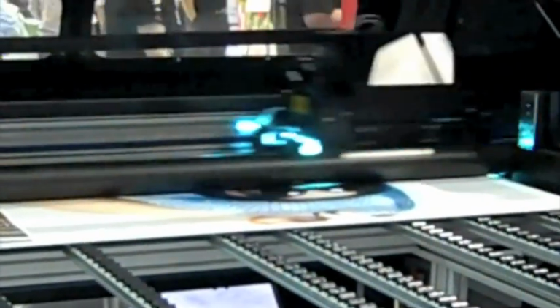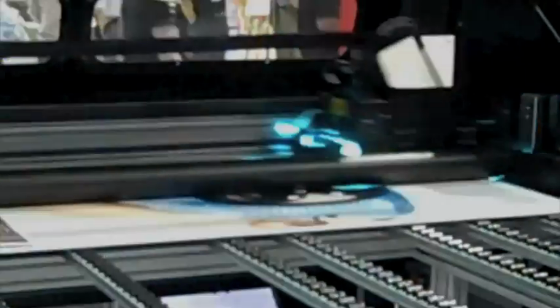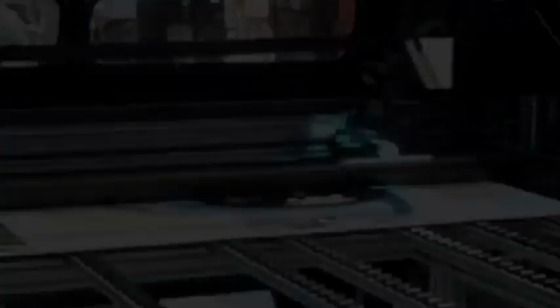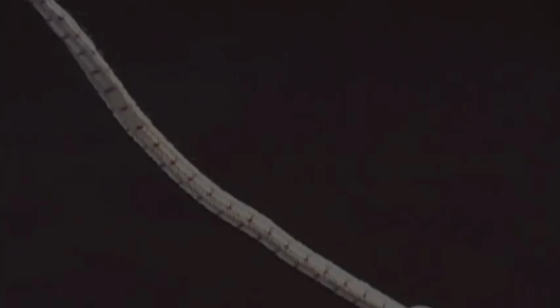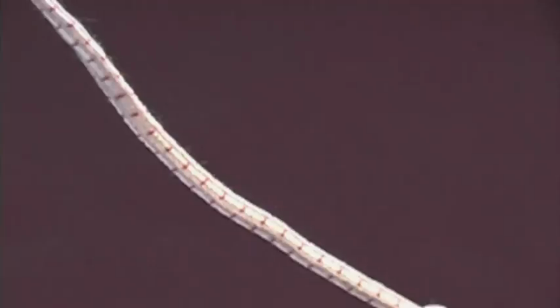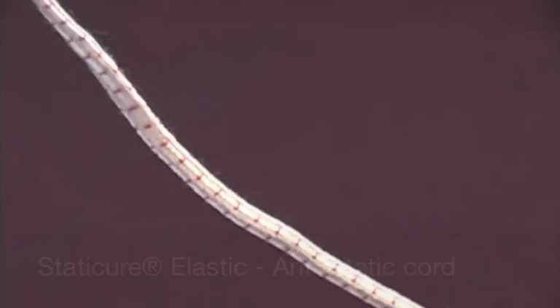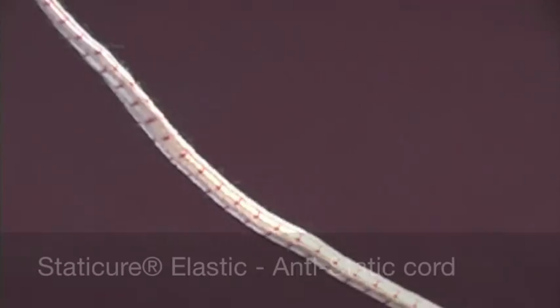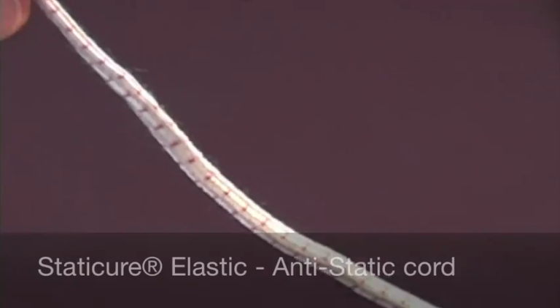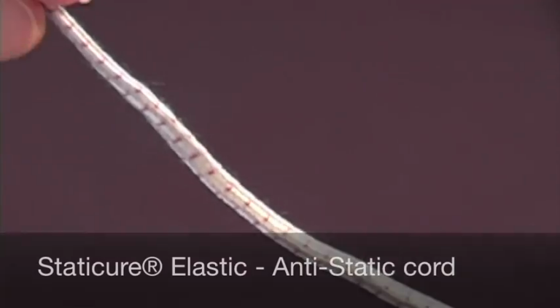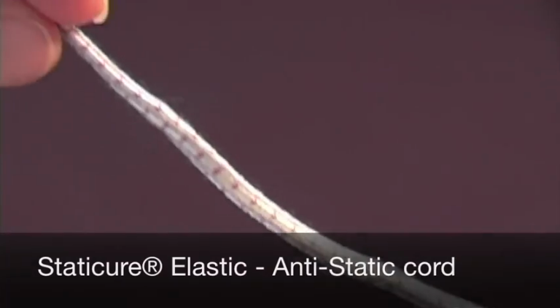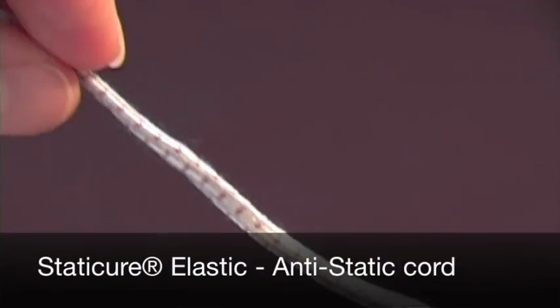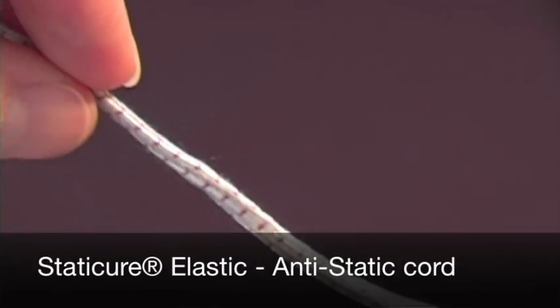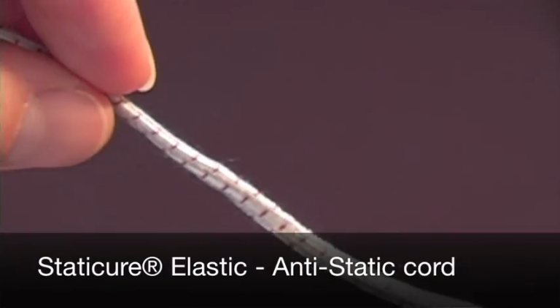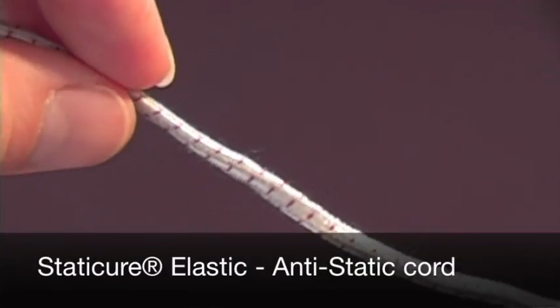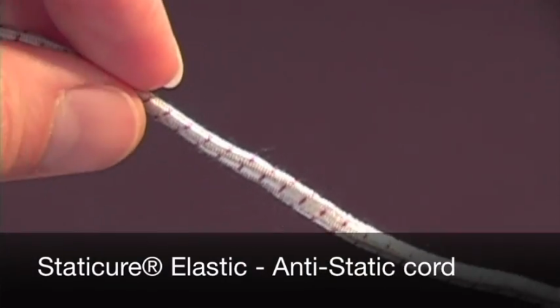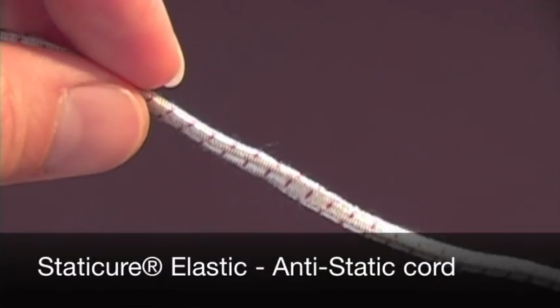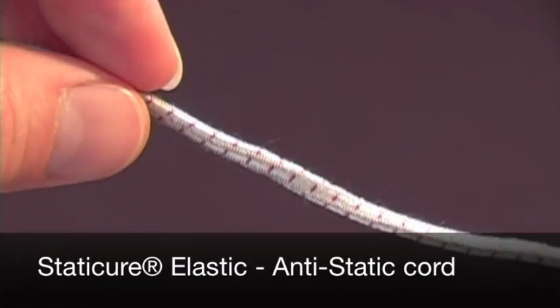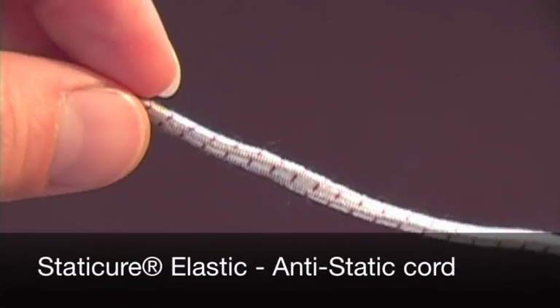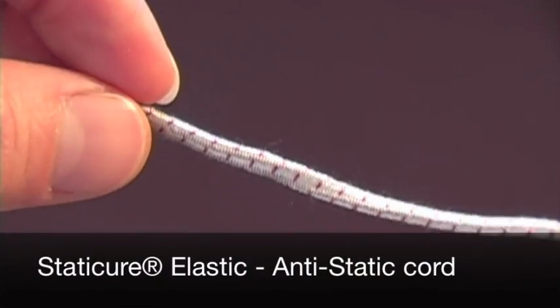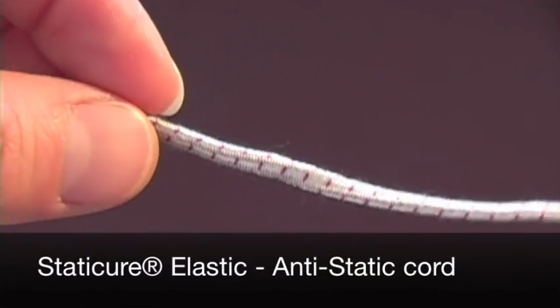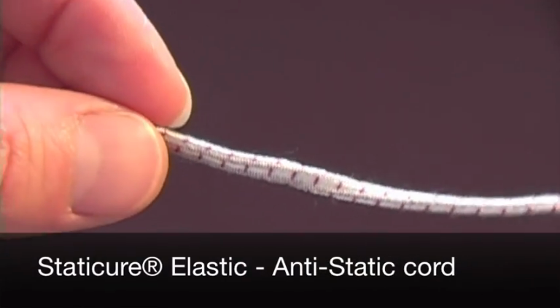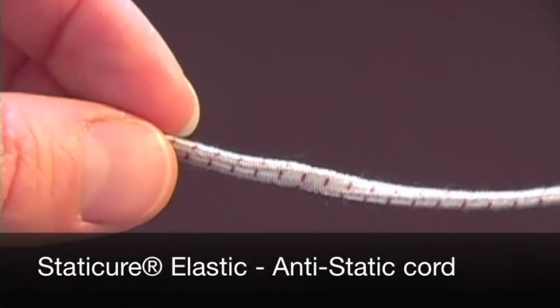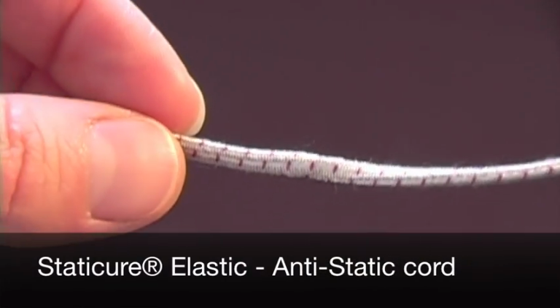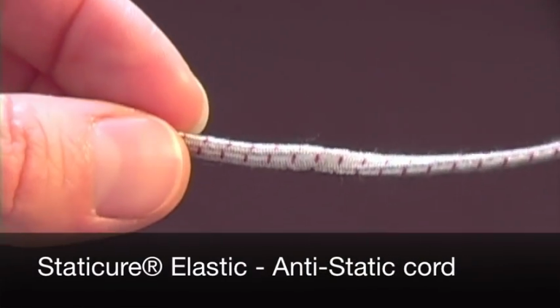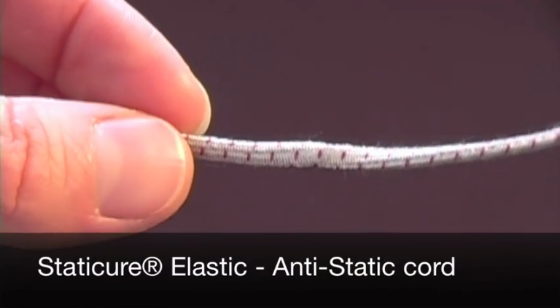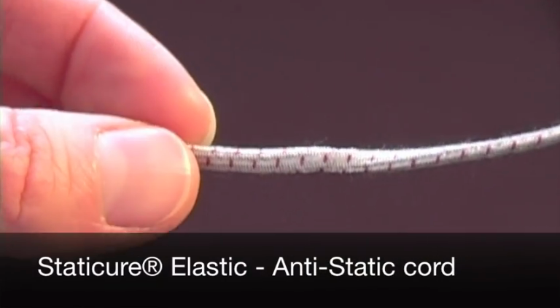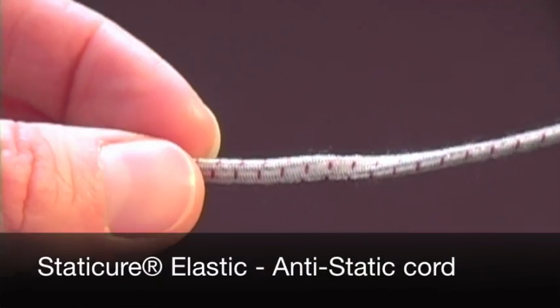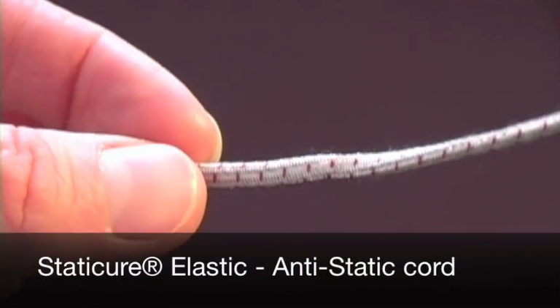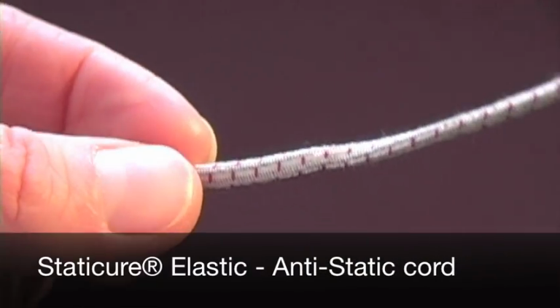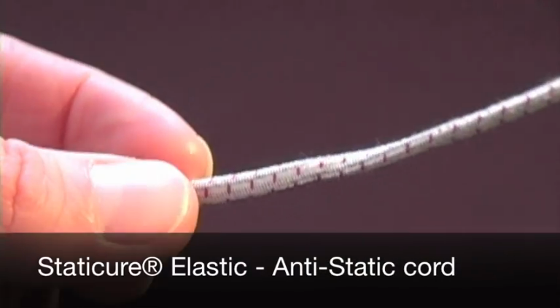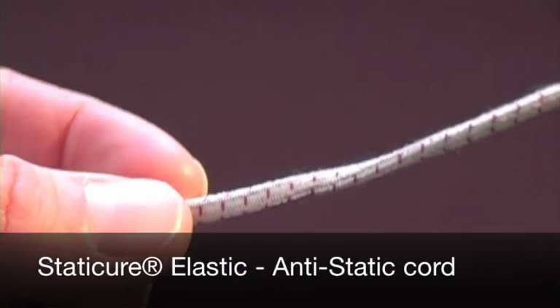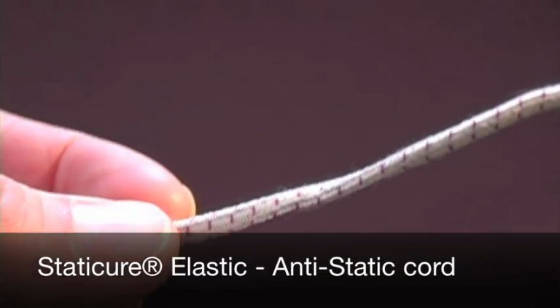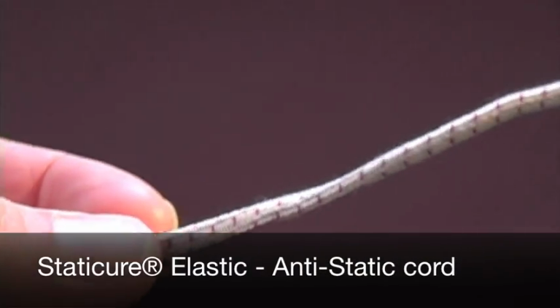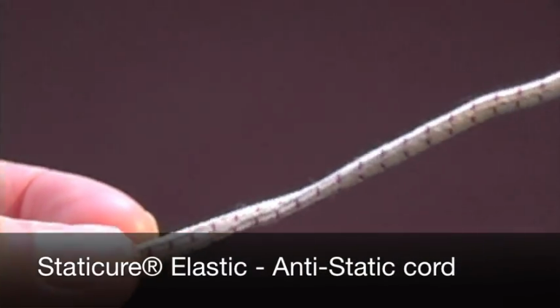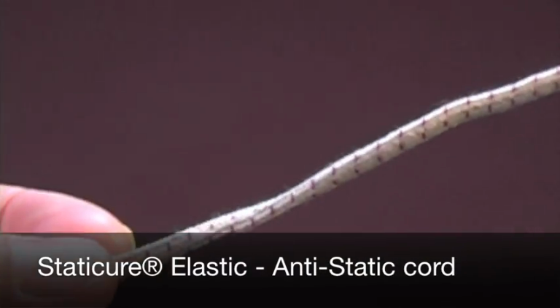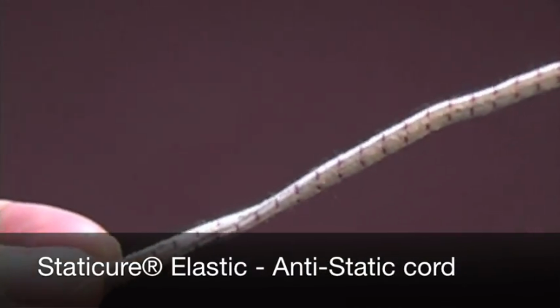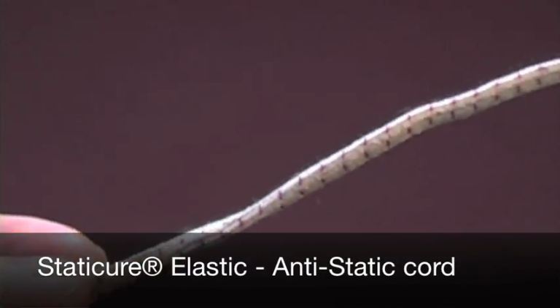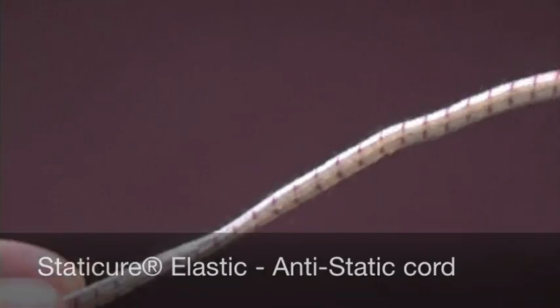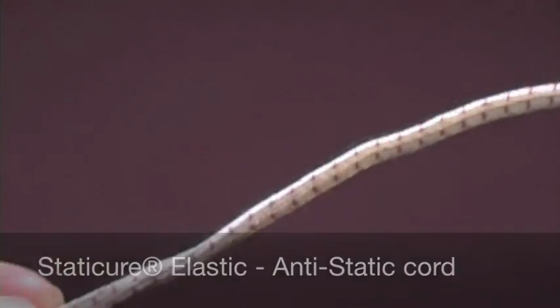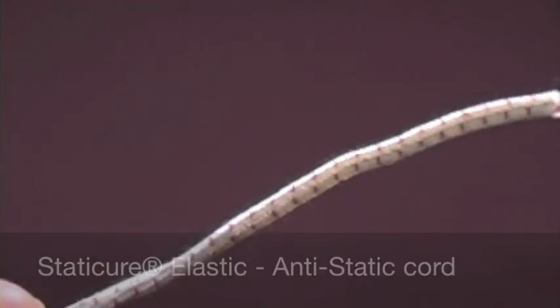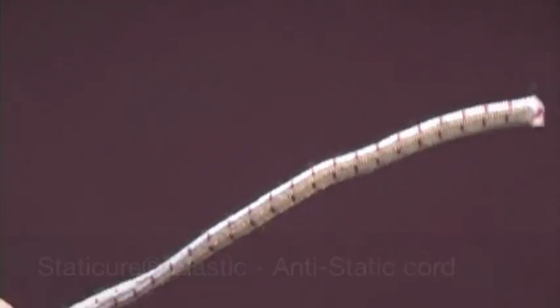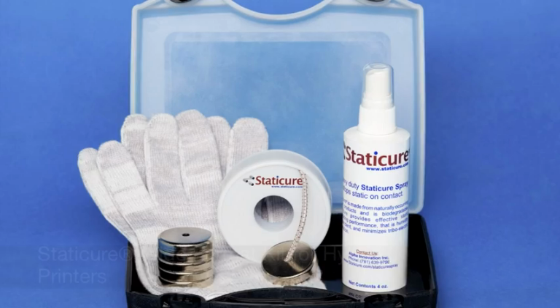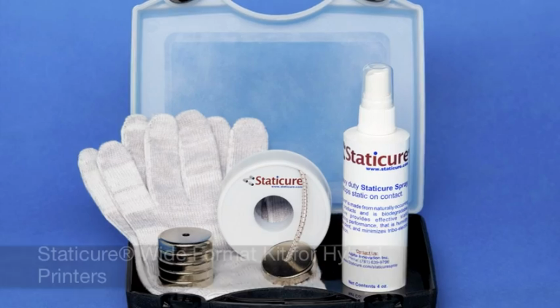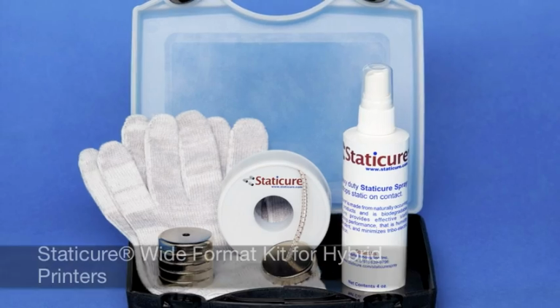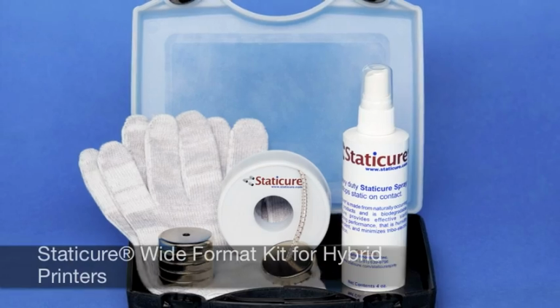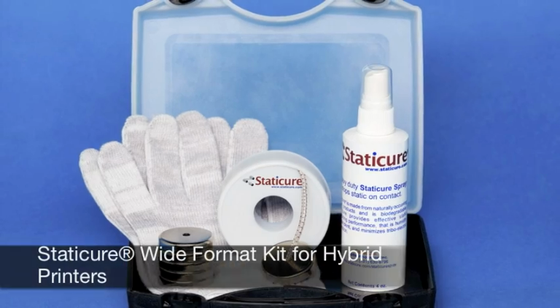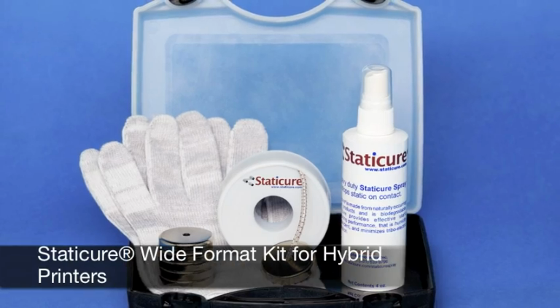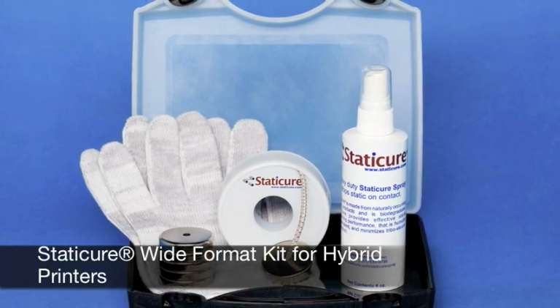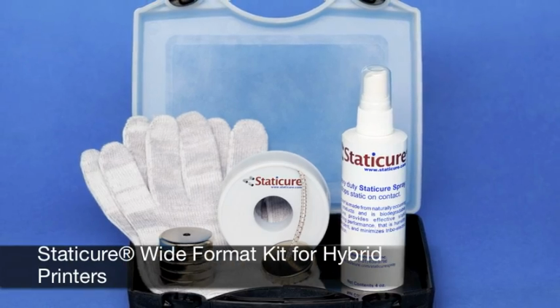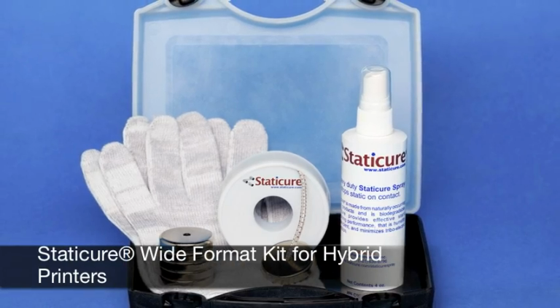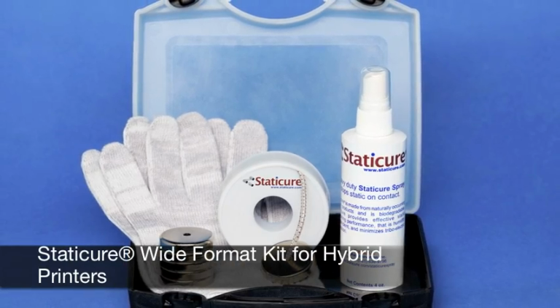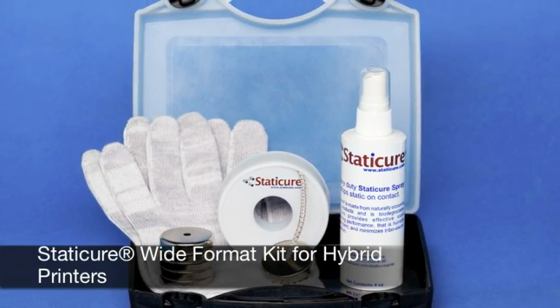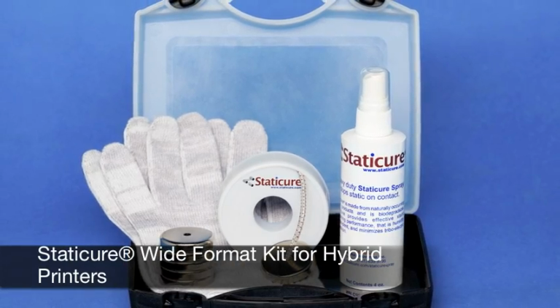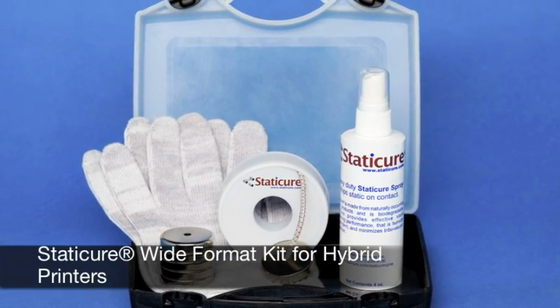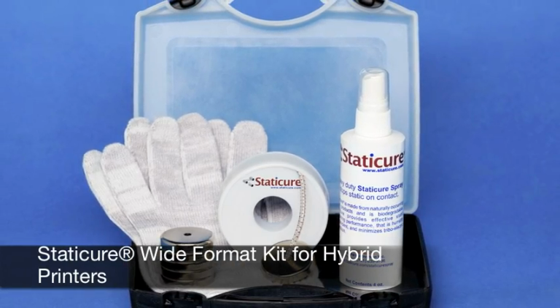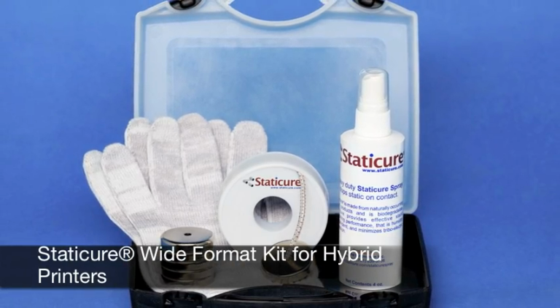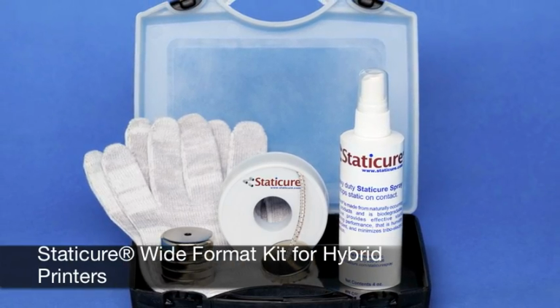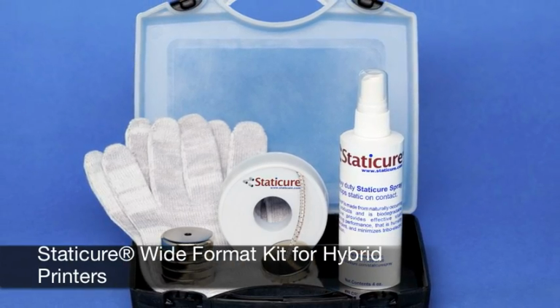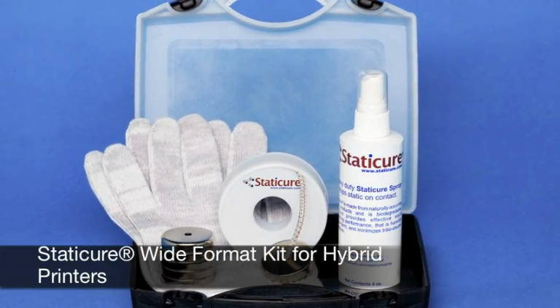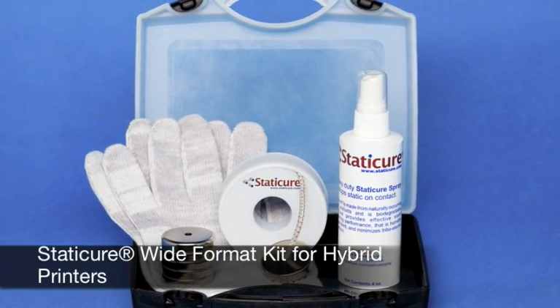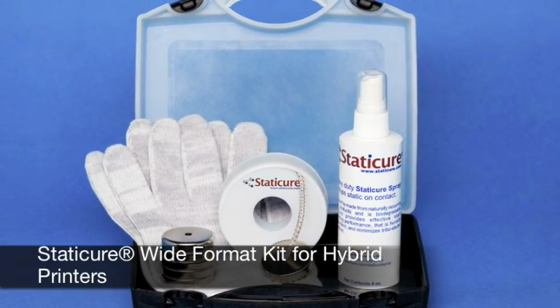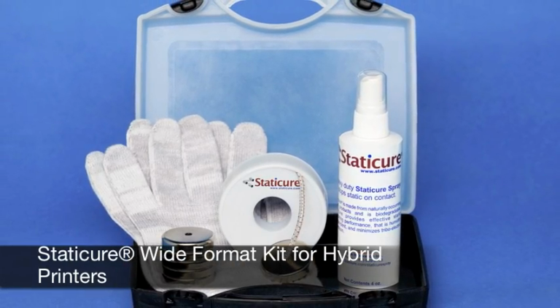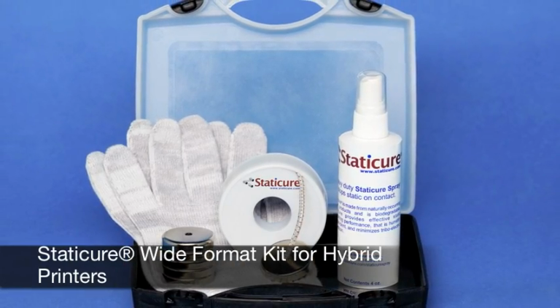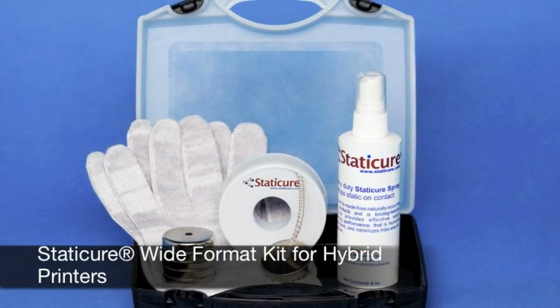The solution is the Static Cure elastic cord, the most effective and affordable static eliminator on the market.